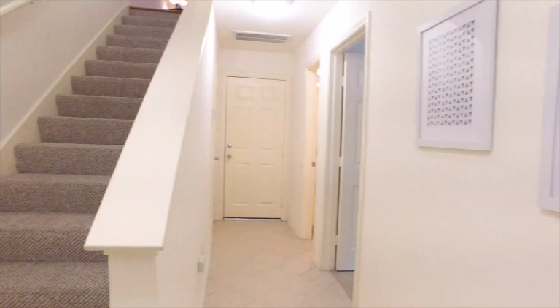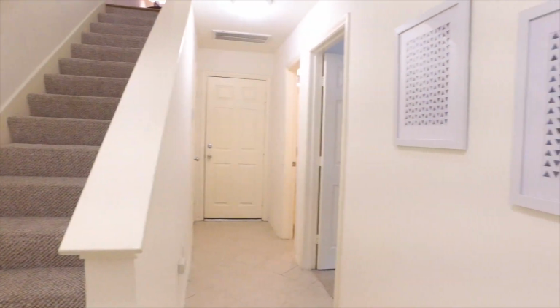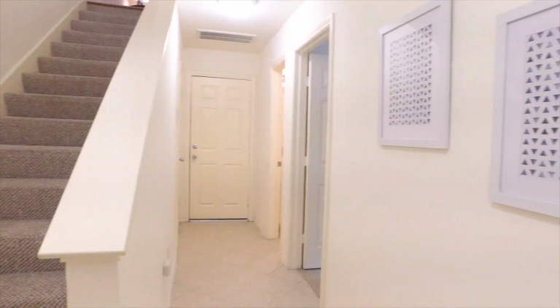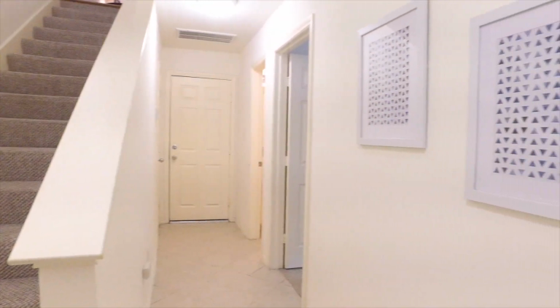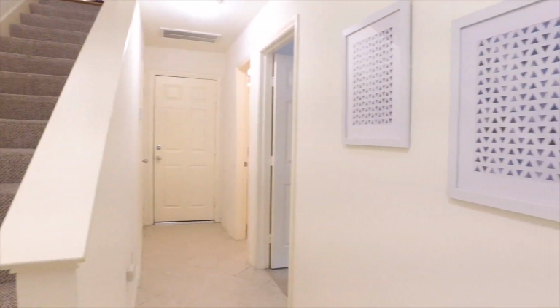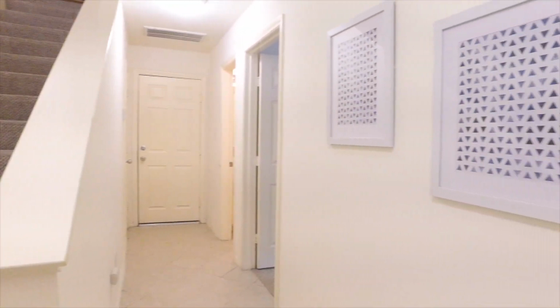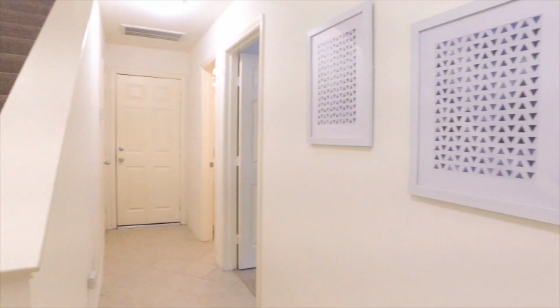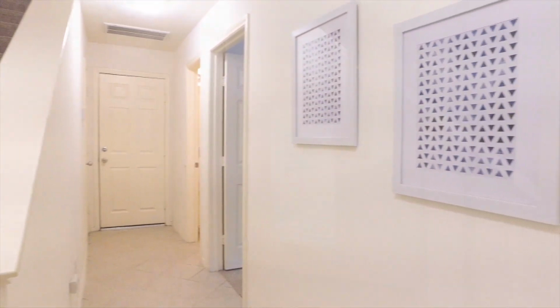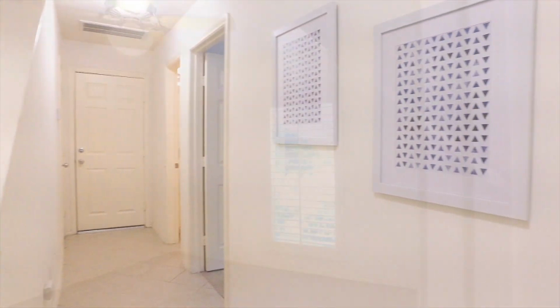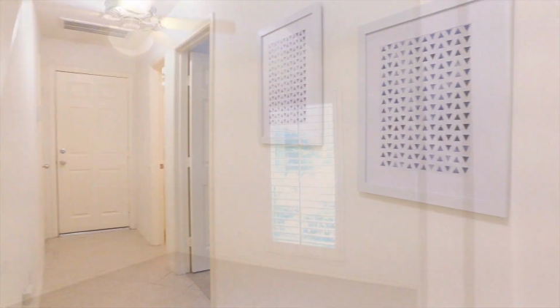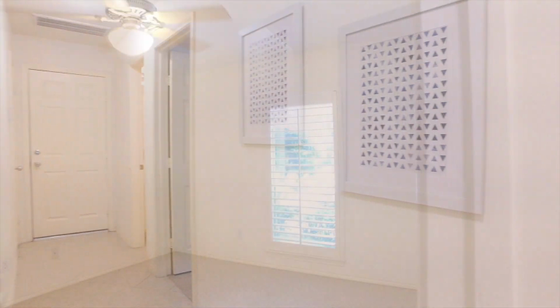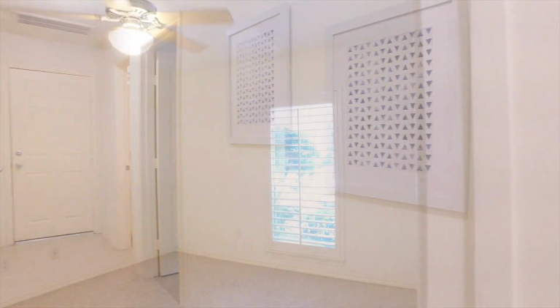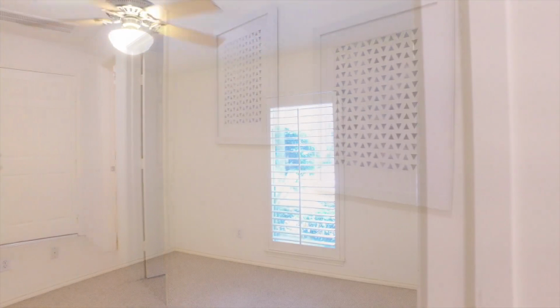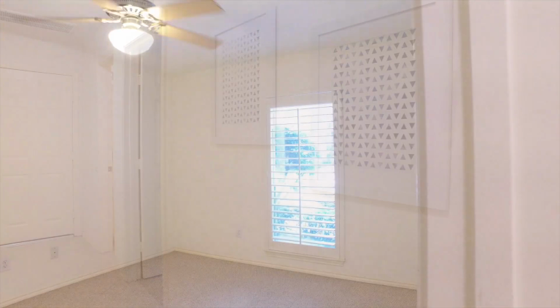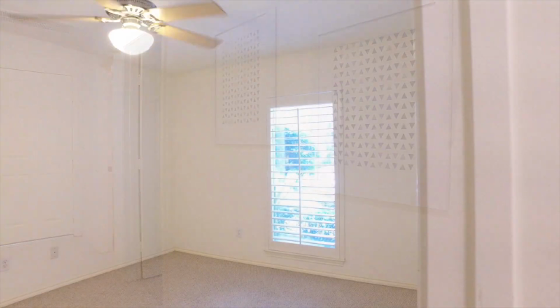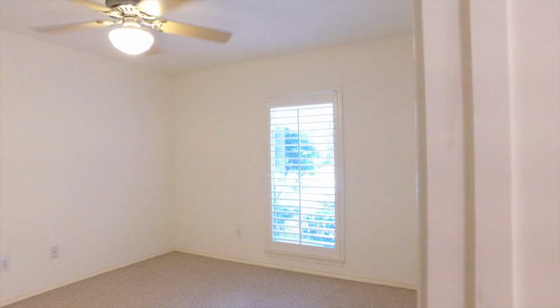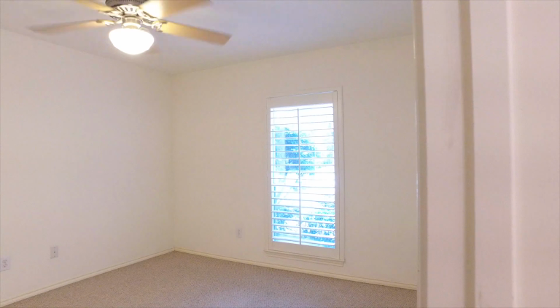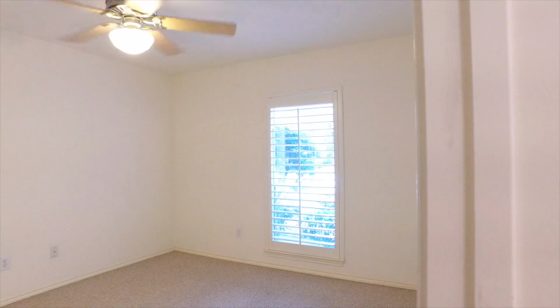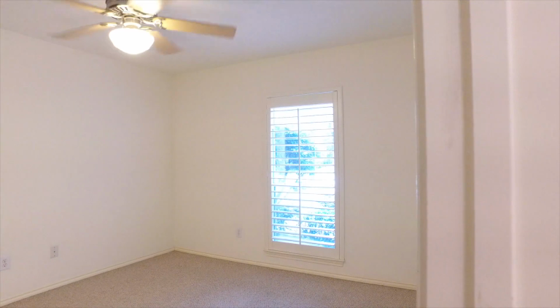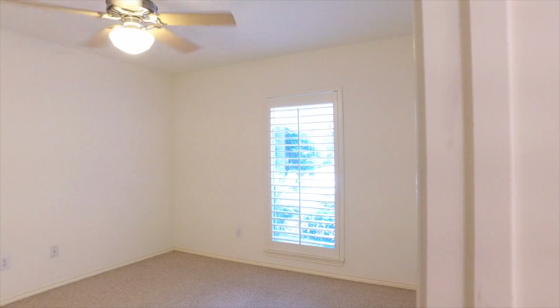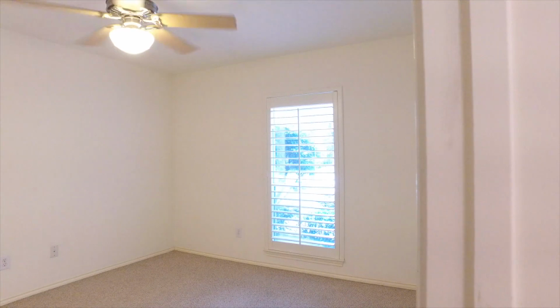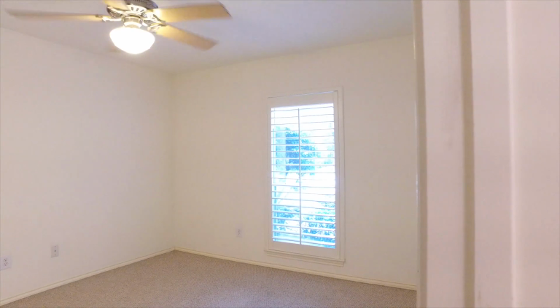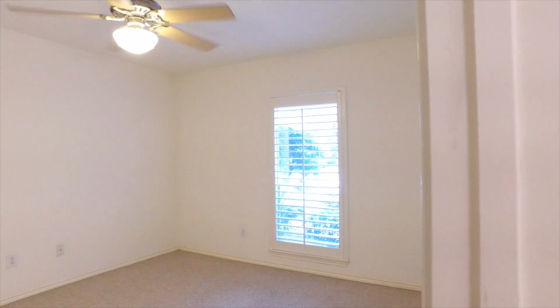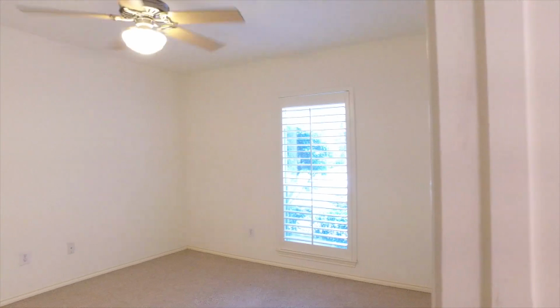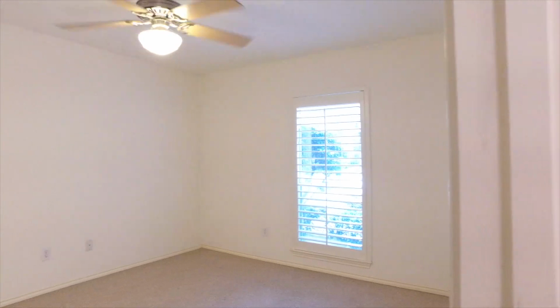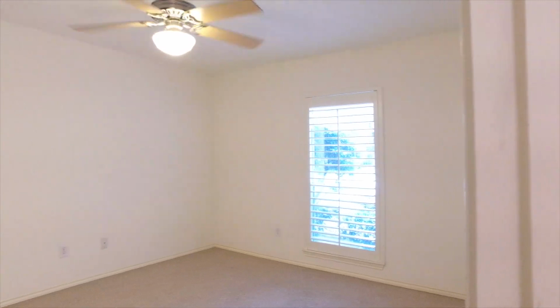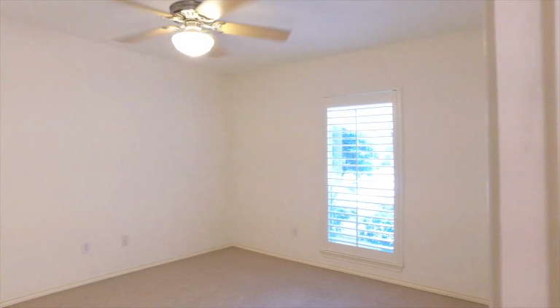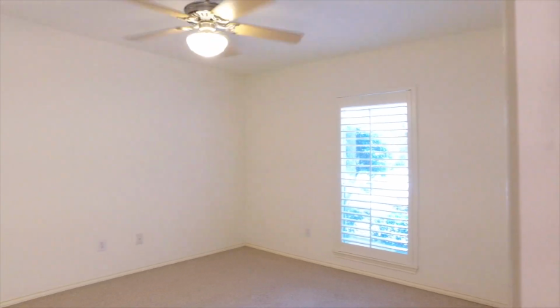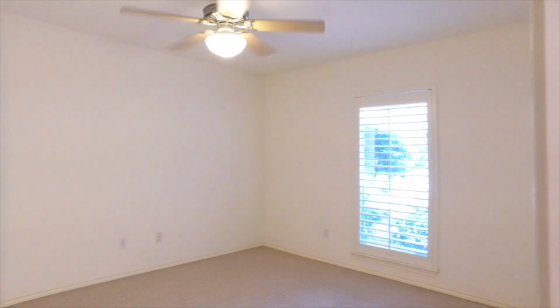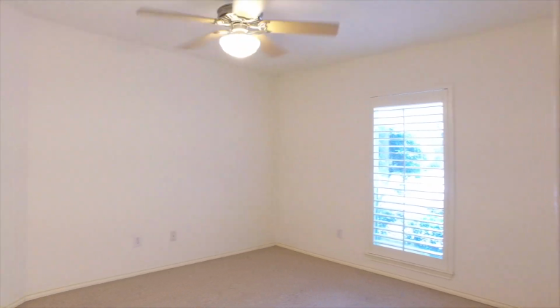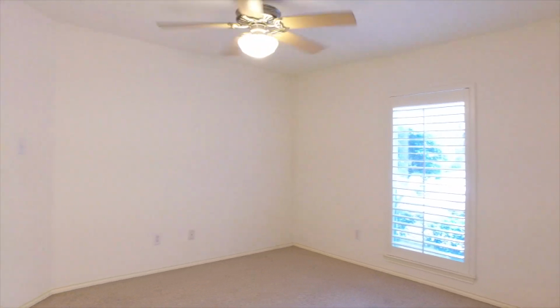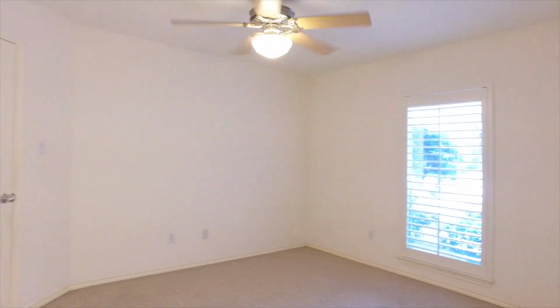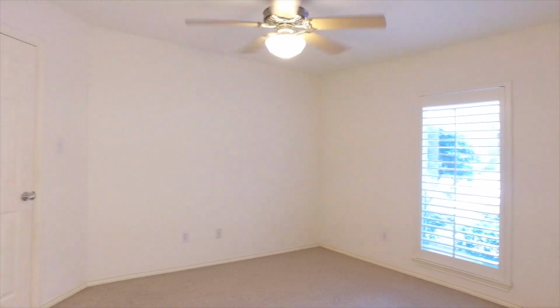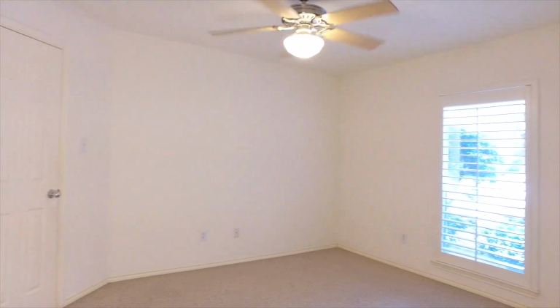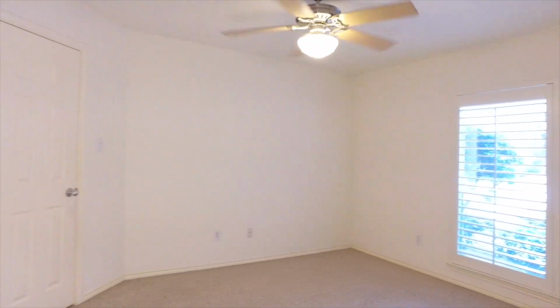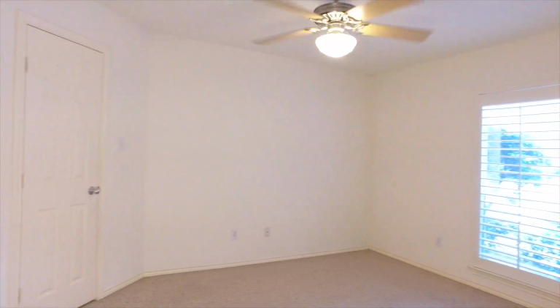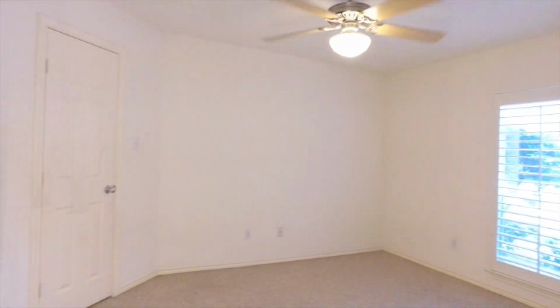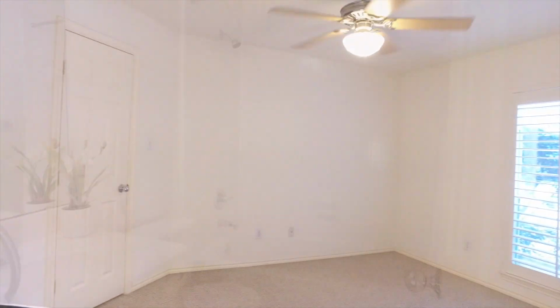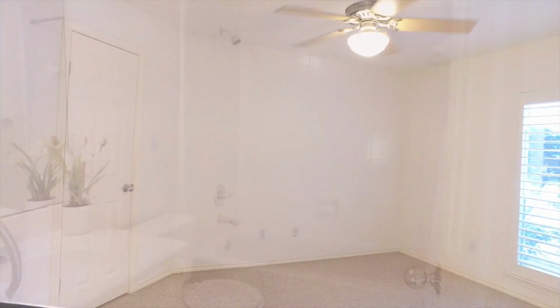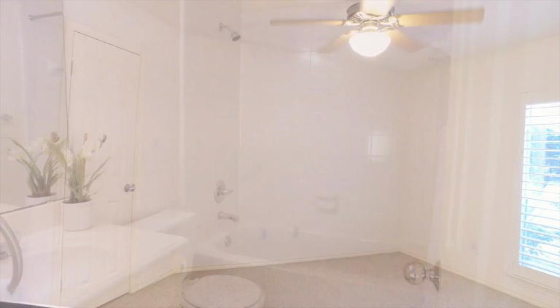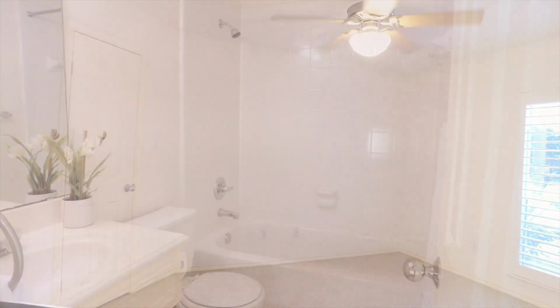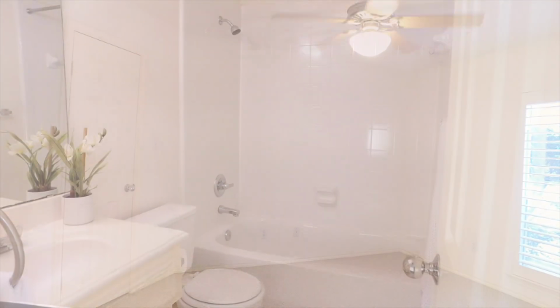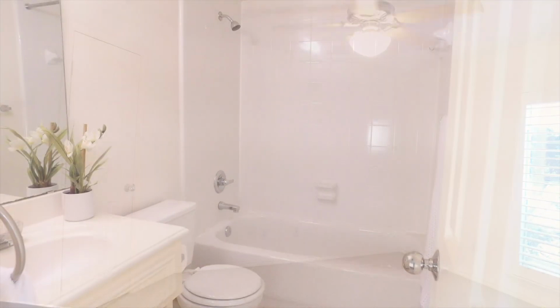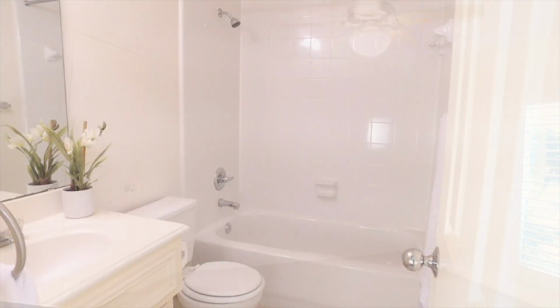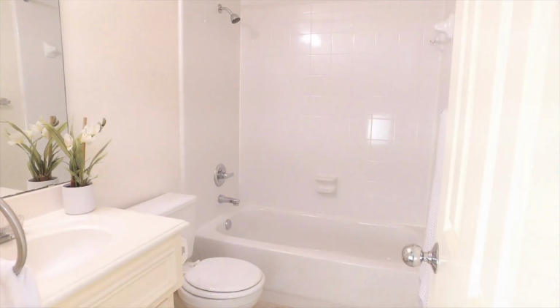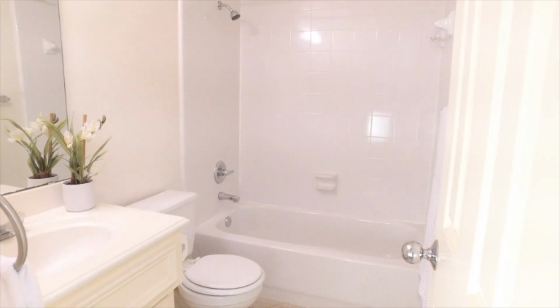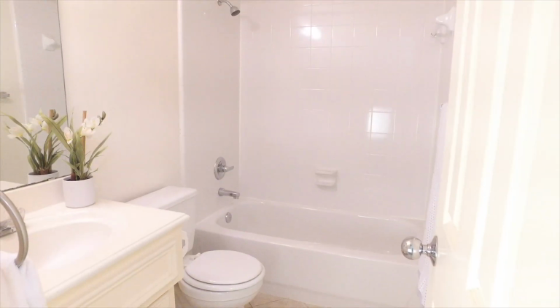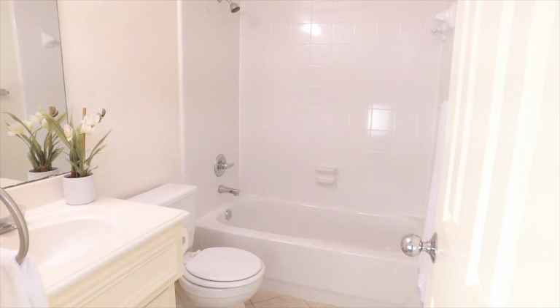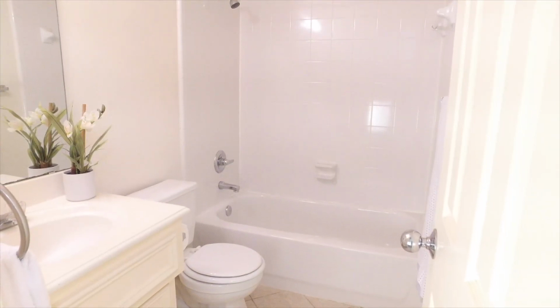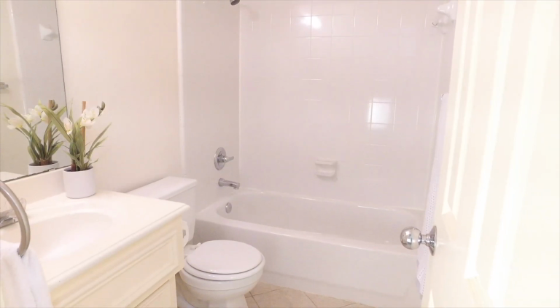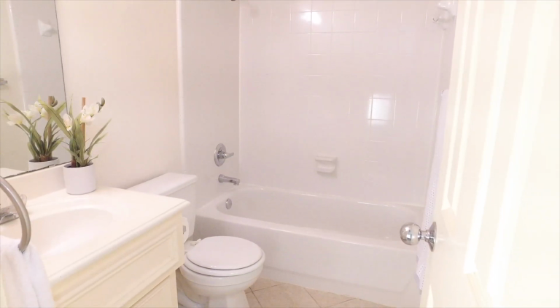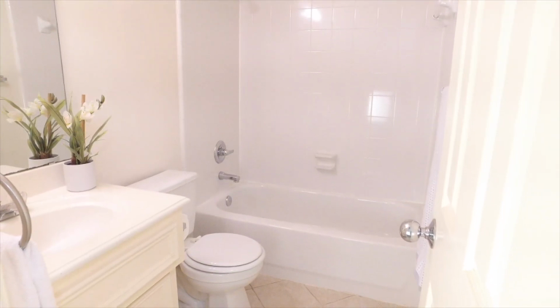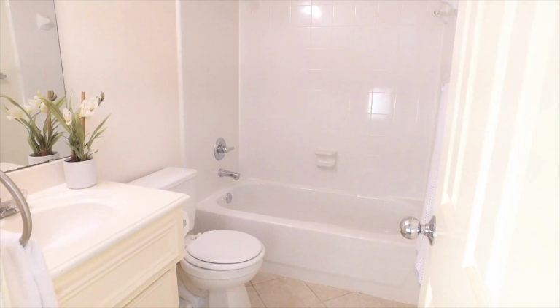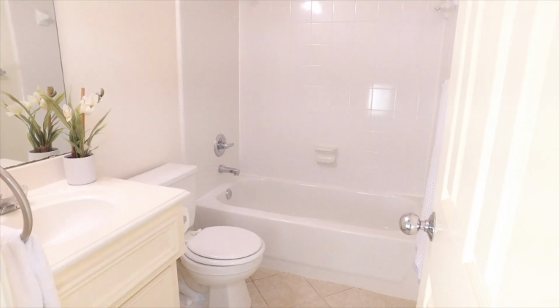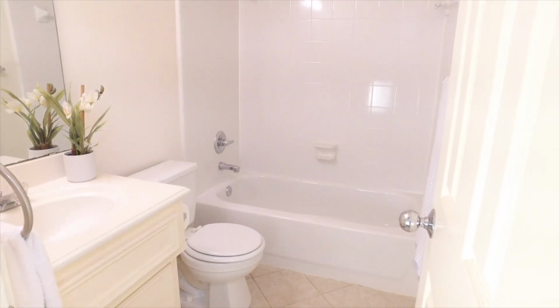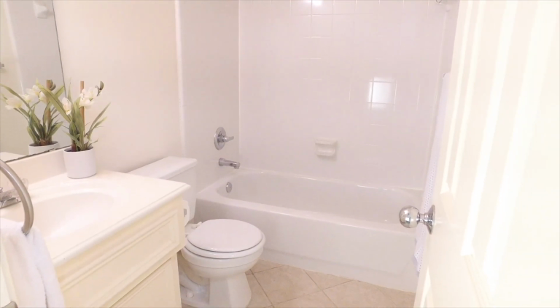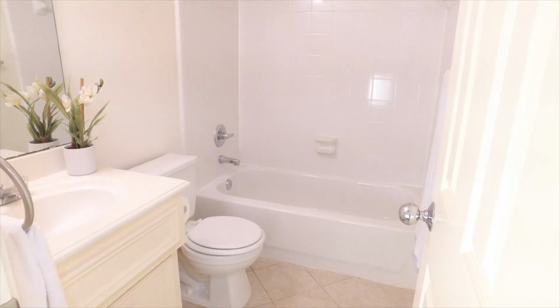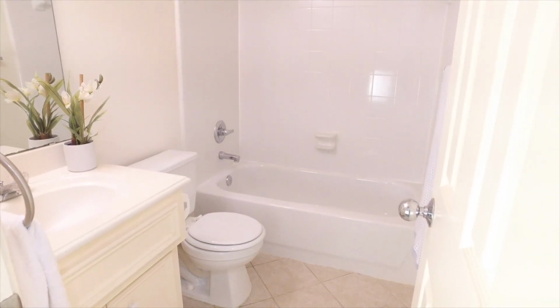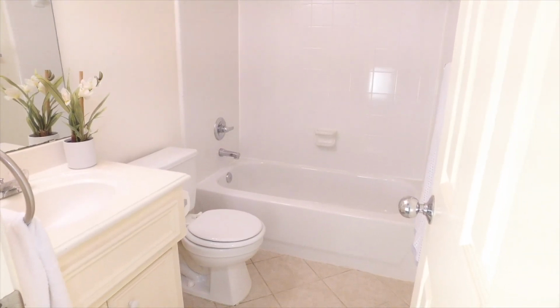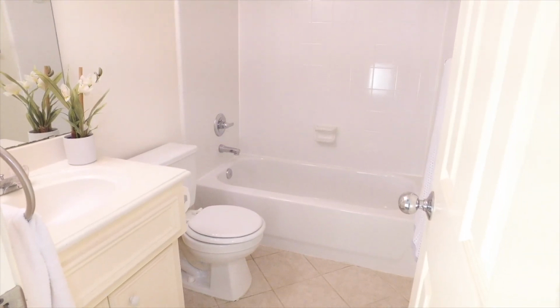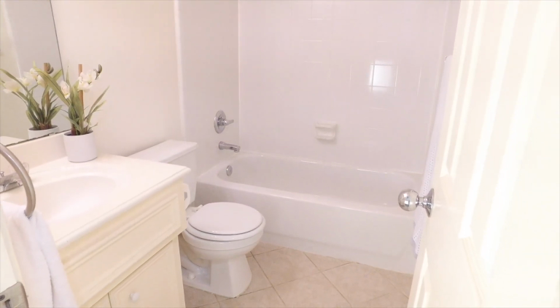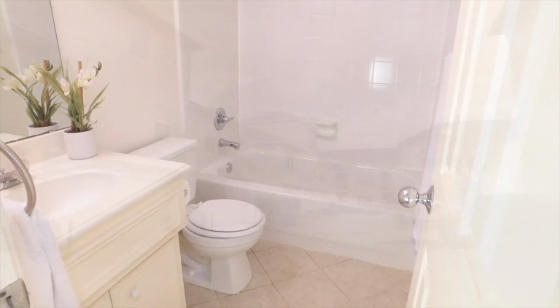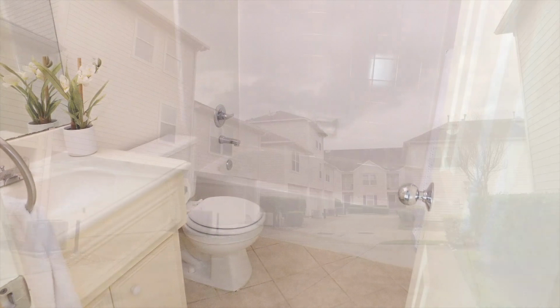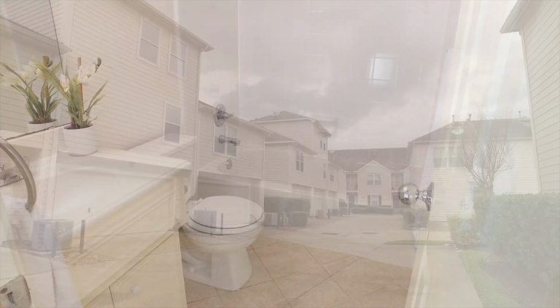The ground level is comprised of a sunny private bedroom complete with an ample walk-in closet and a well-positioned hall bathroom.